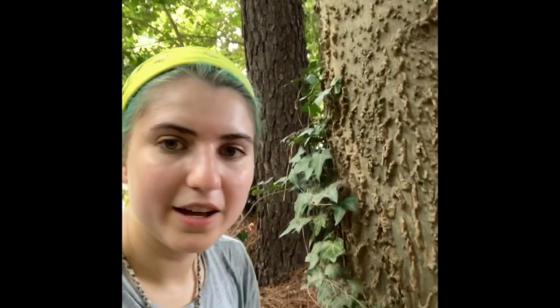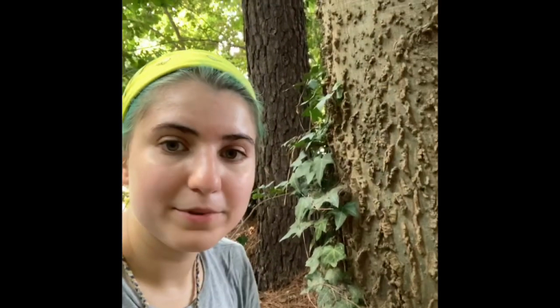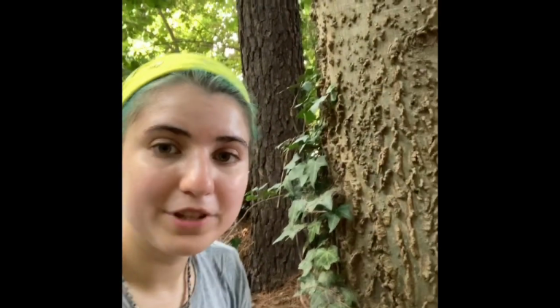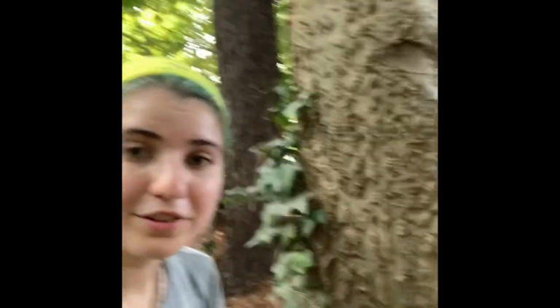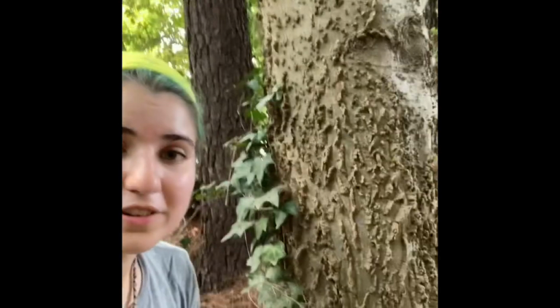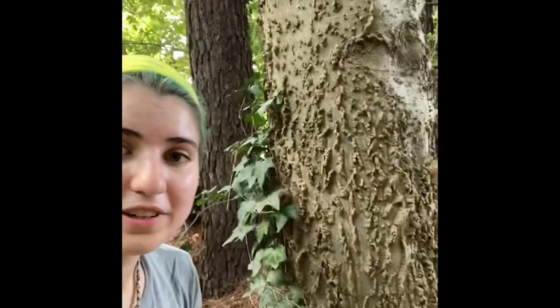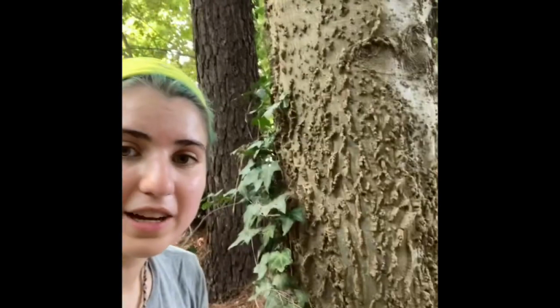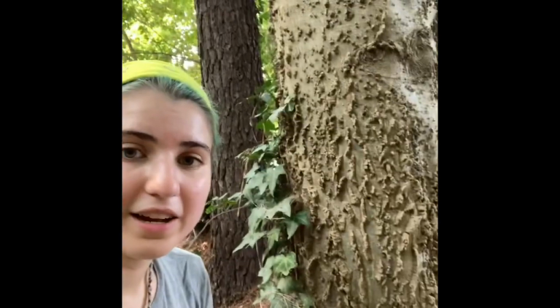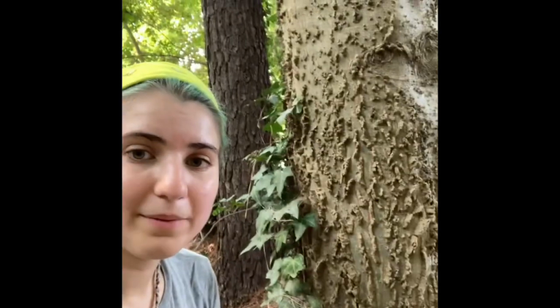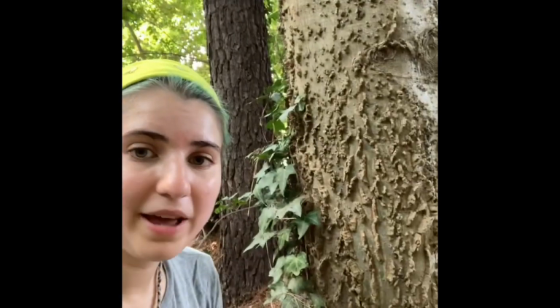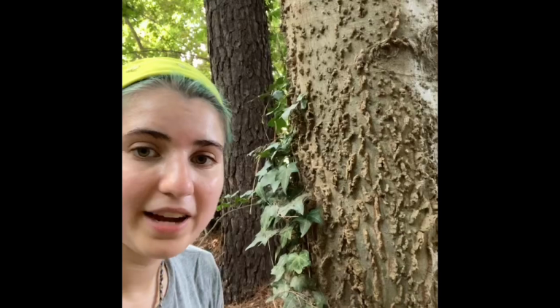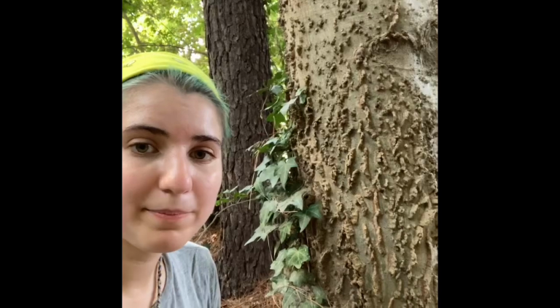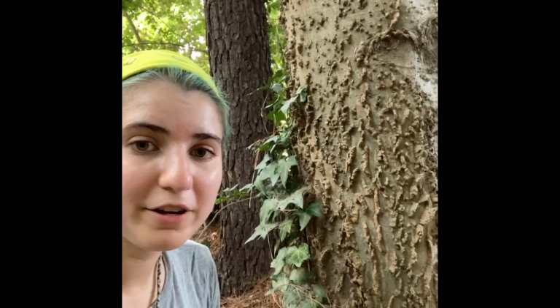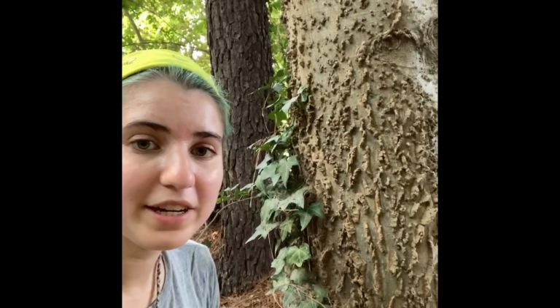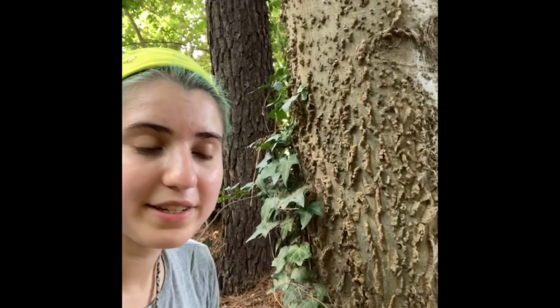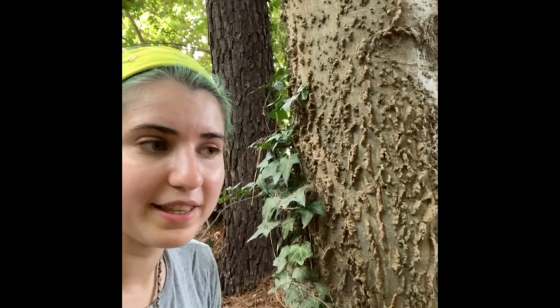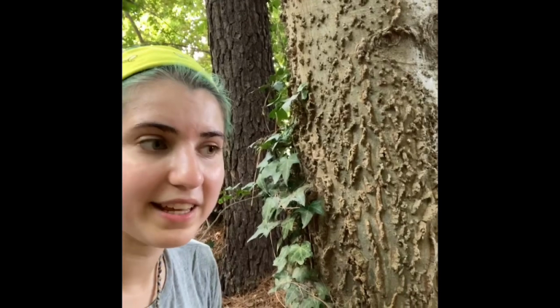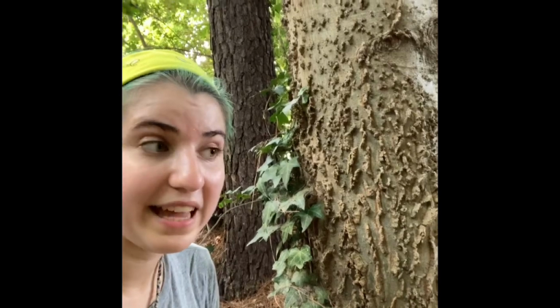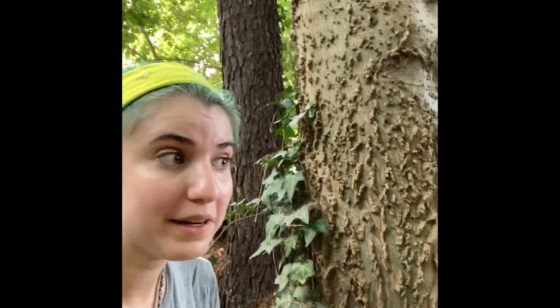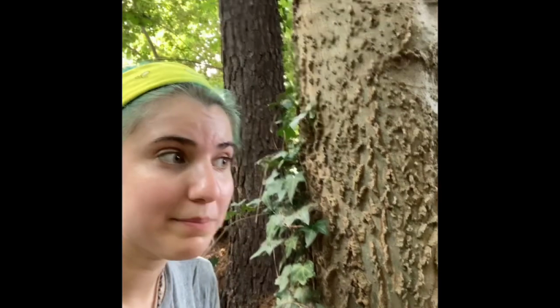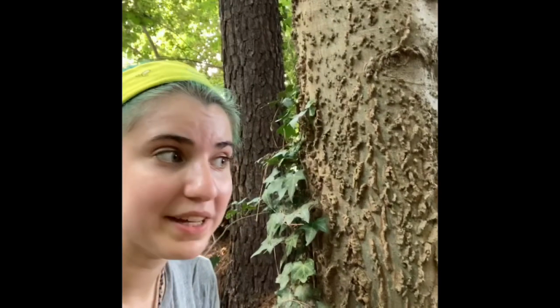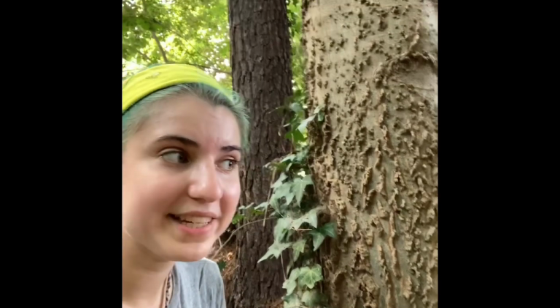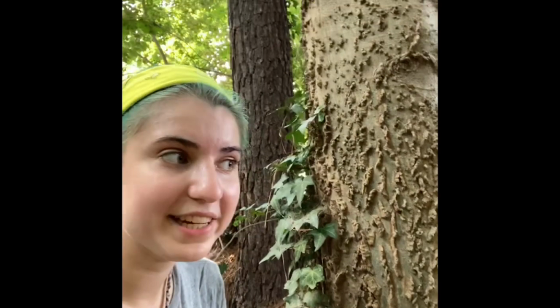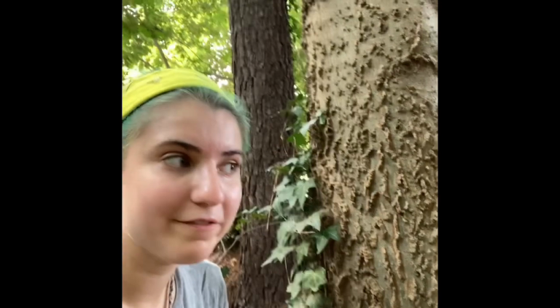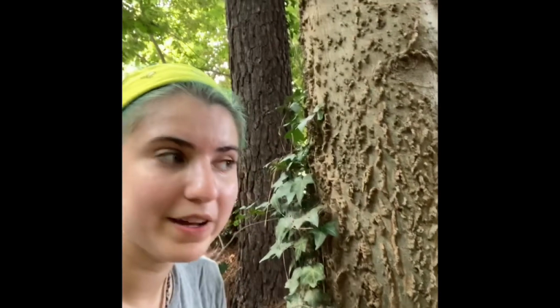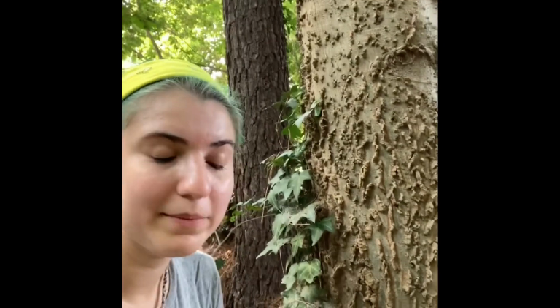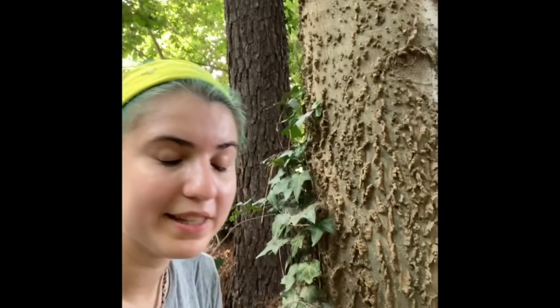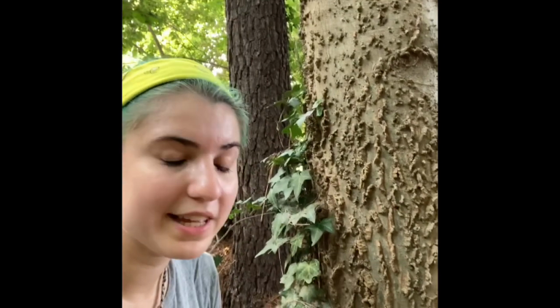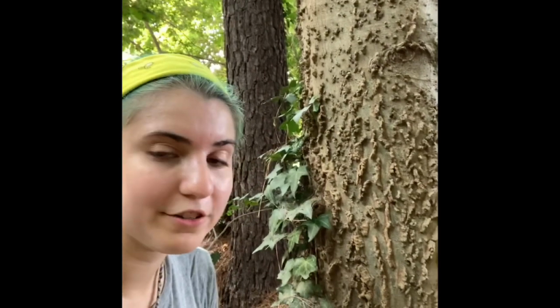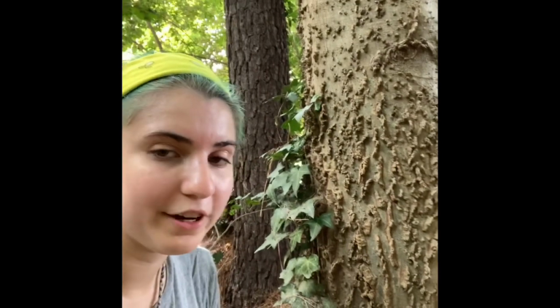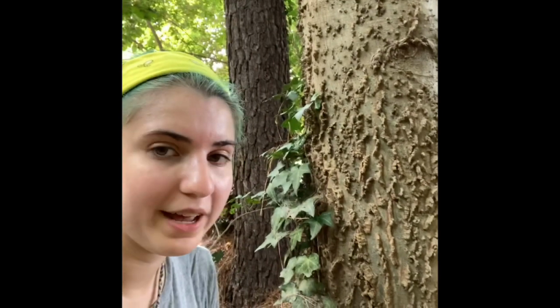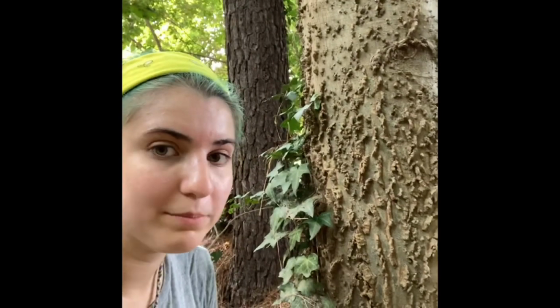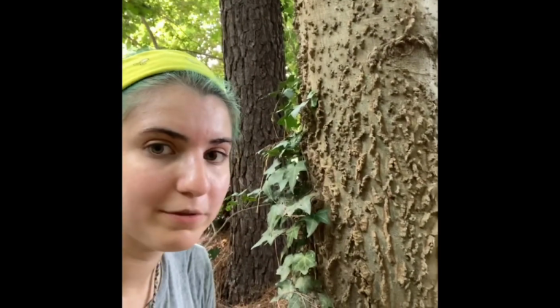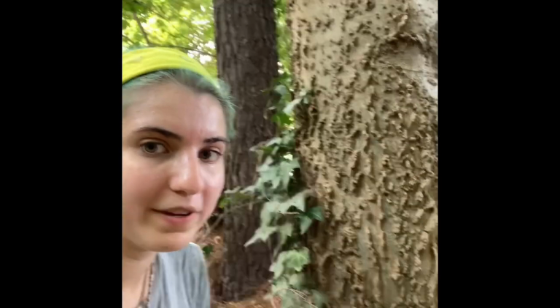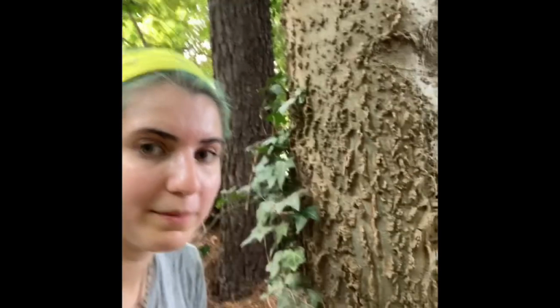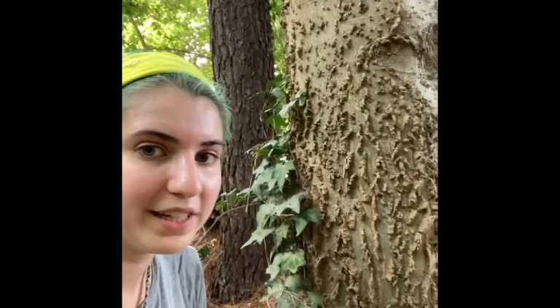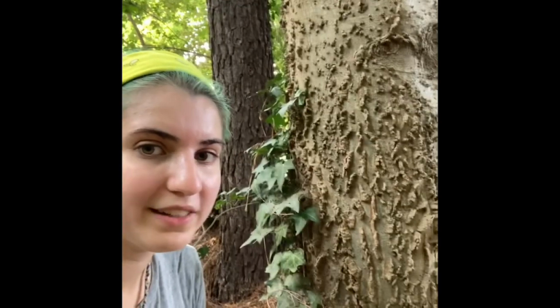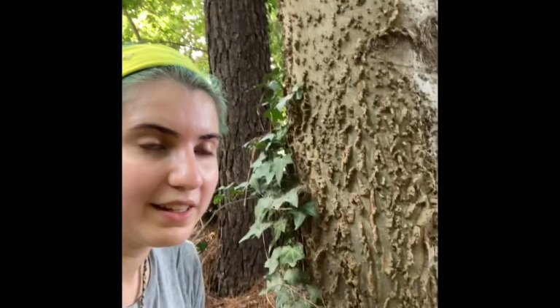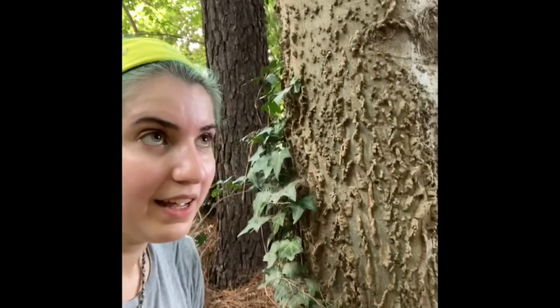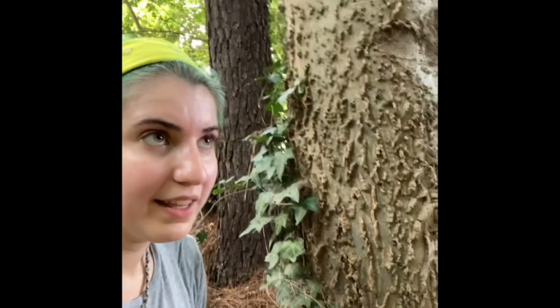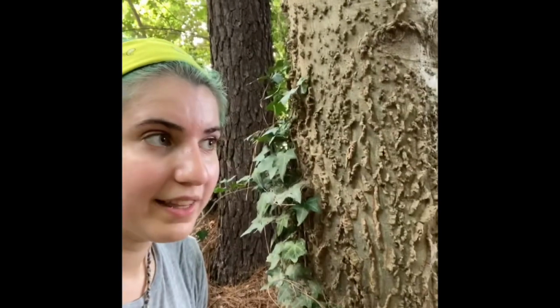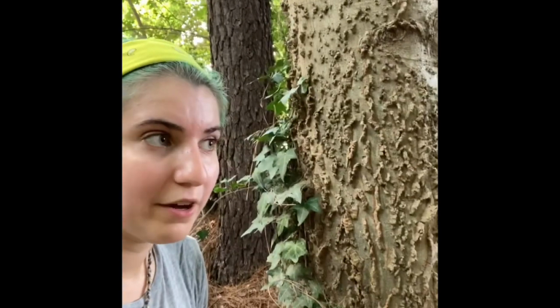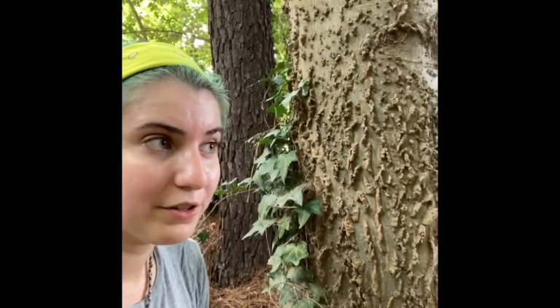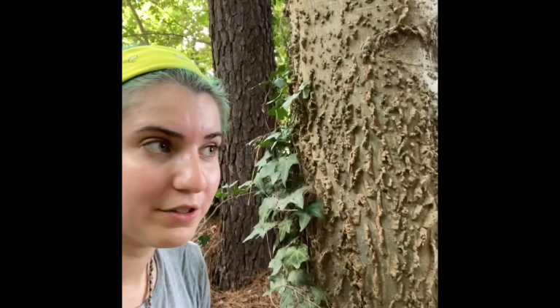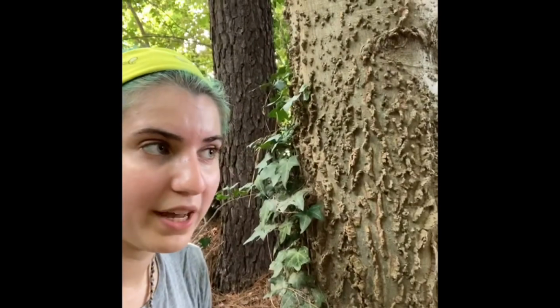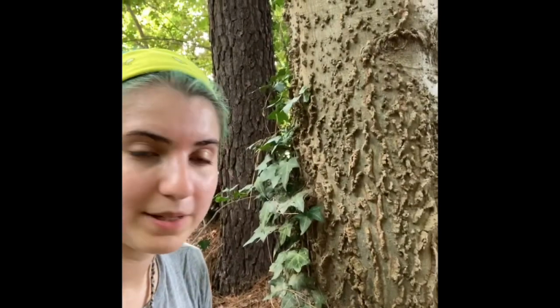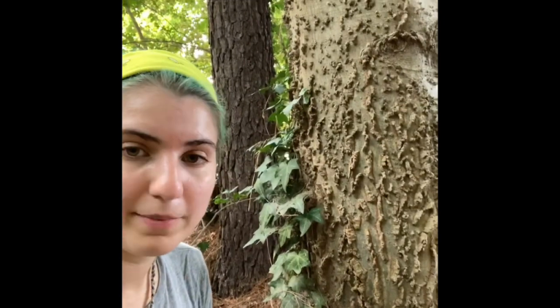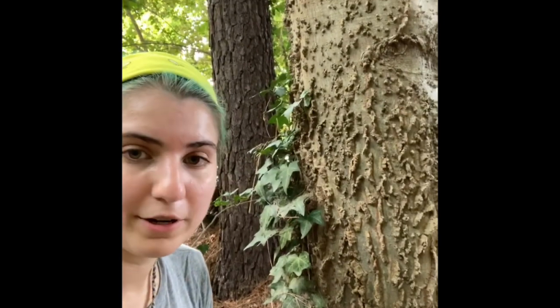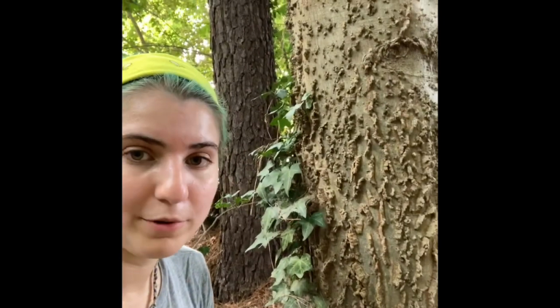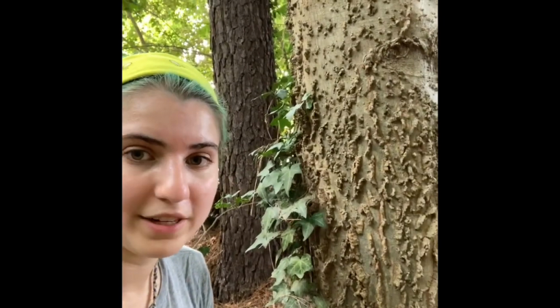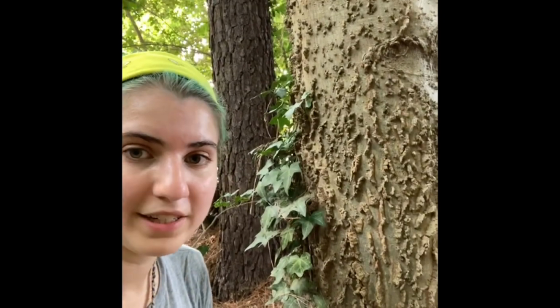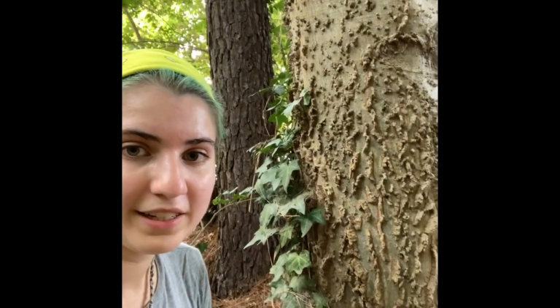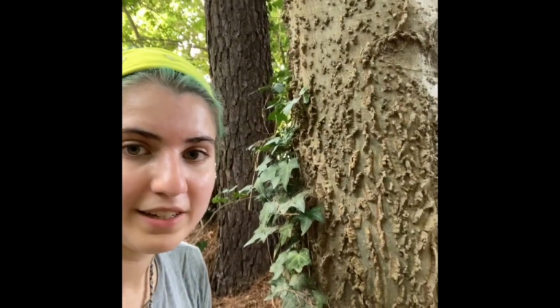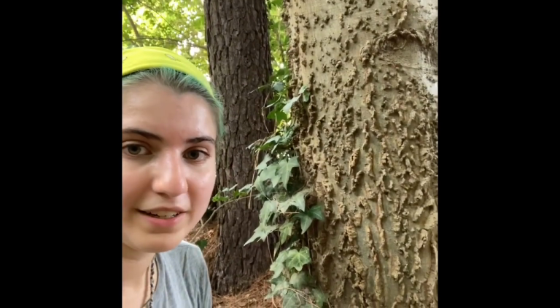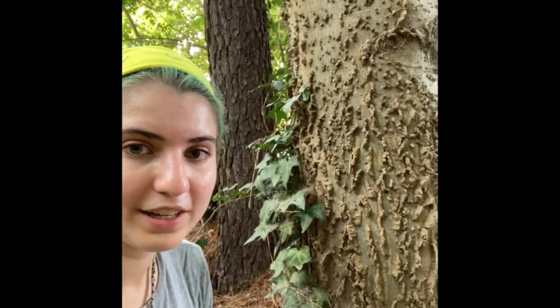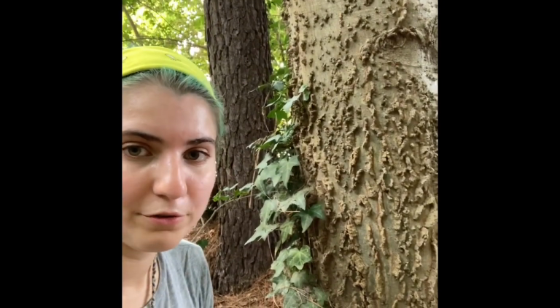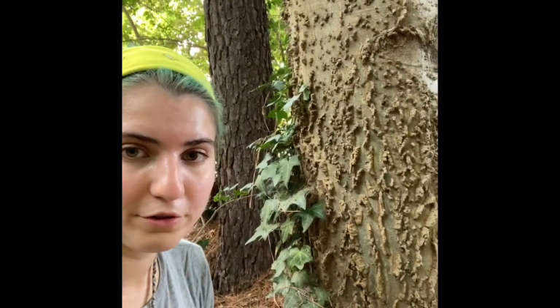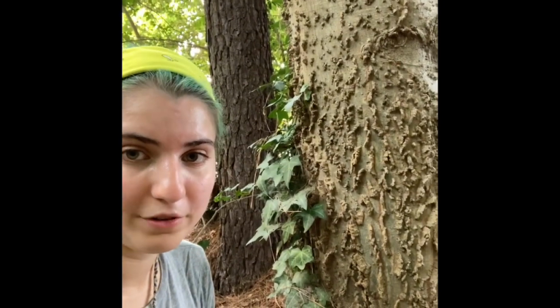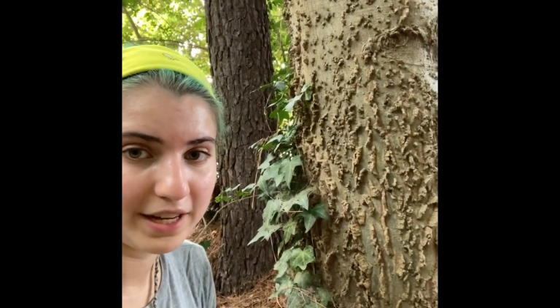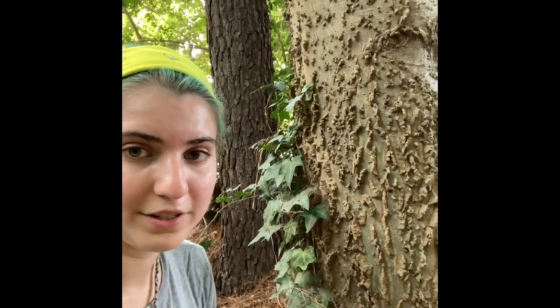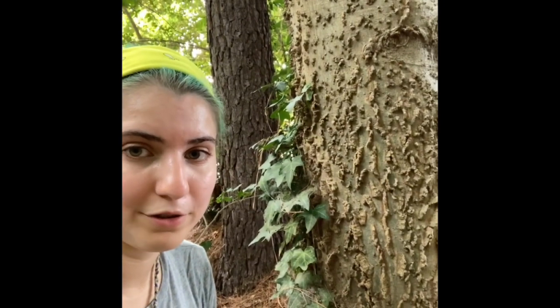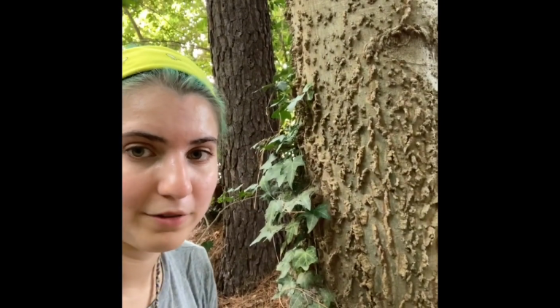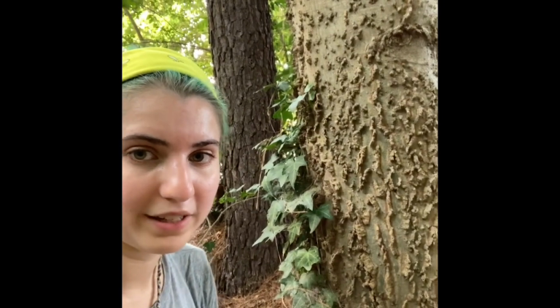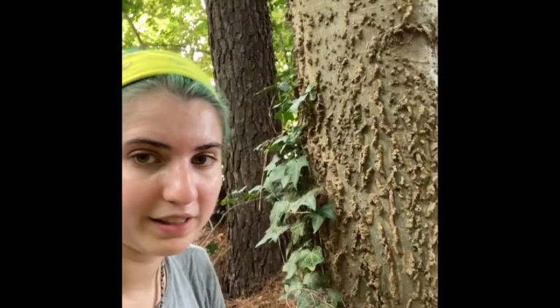Southern hackberry is in the Cannabaceae family — that is our hemp family, that also has marijuana in it, you guessed correctly.